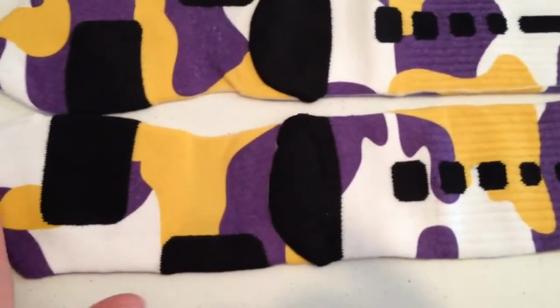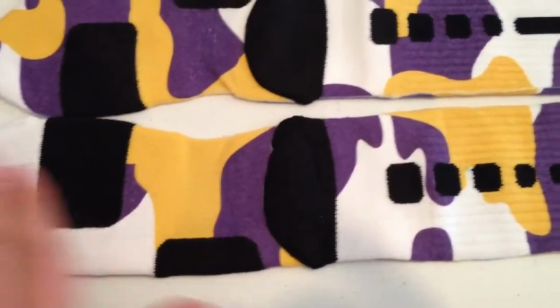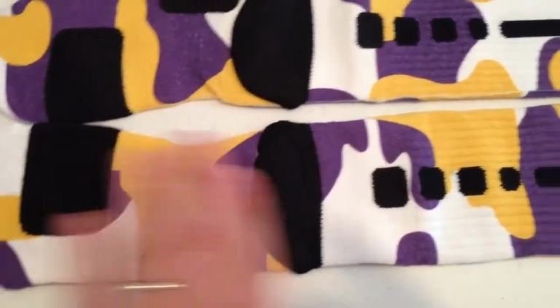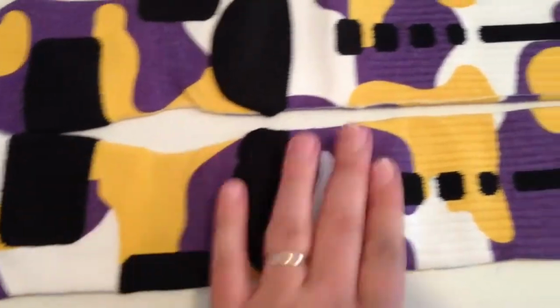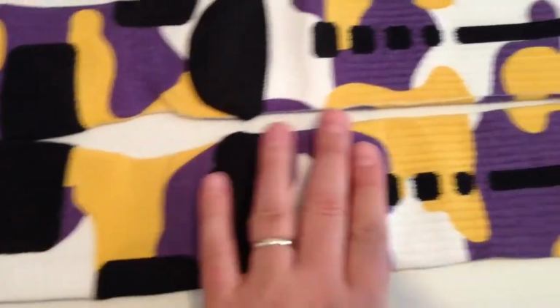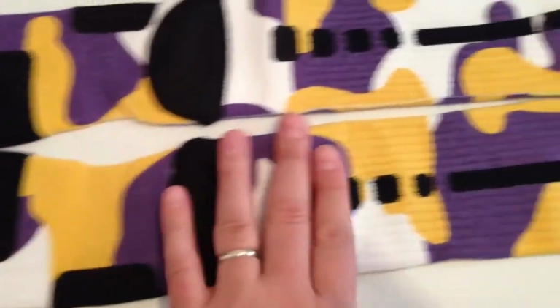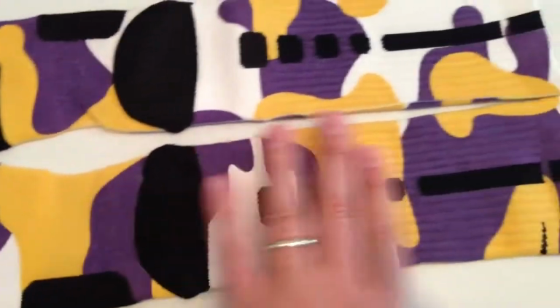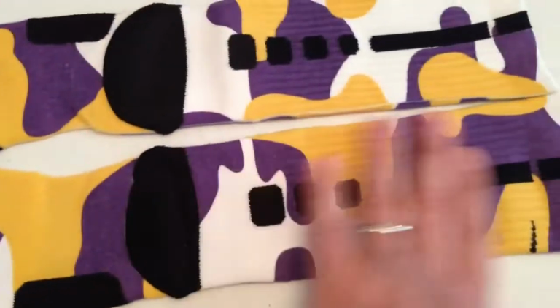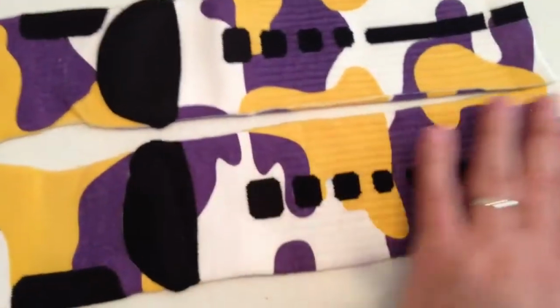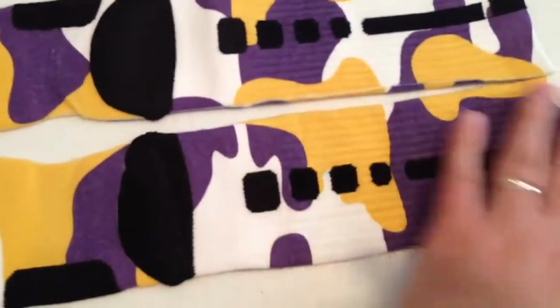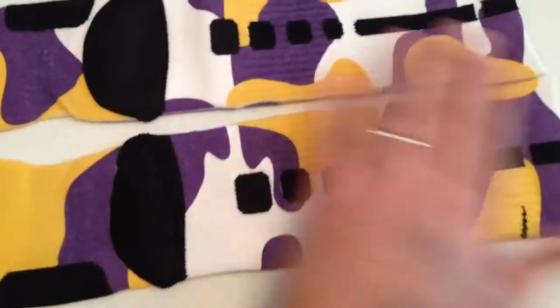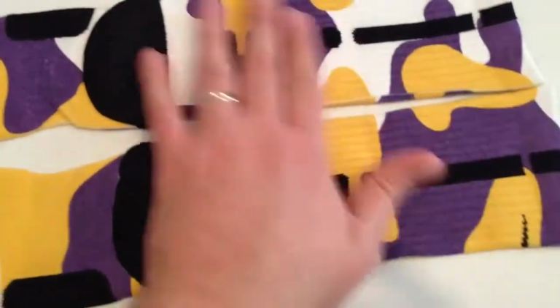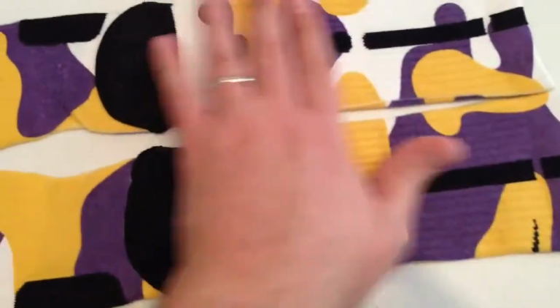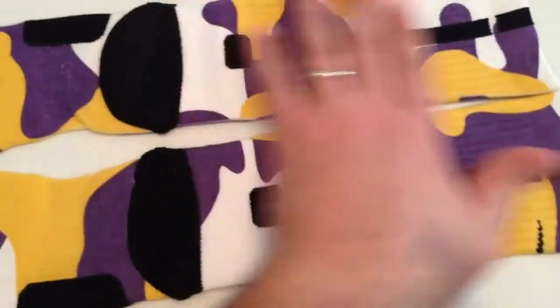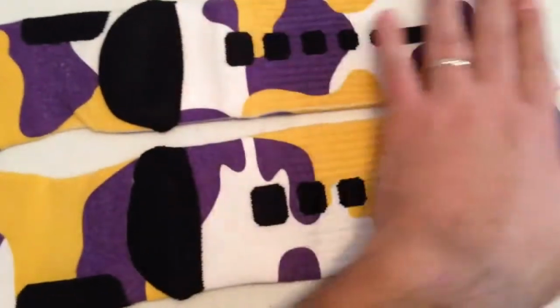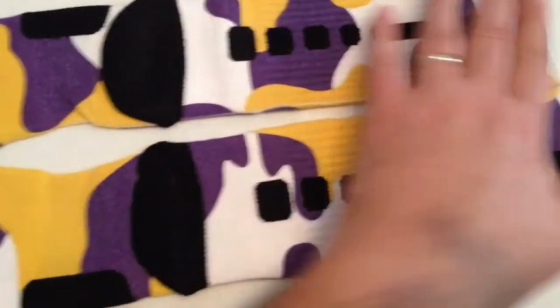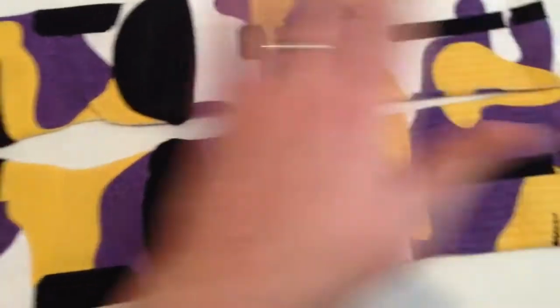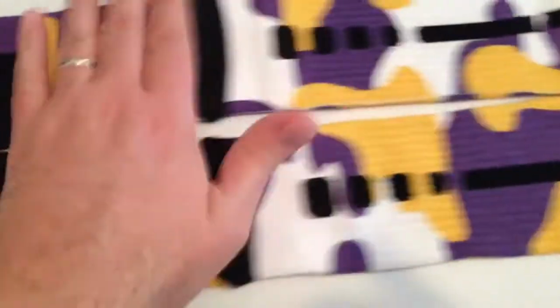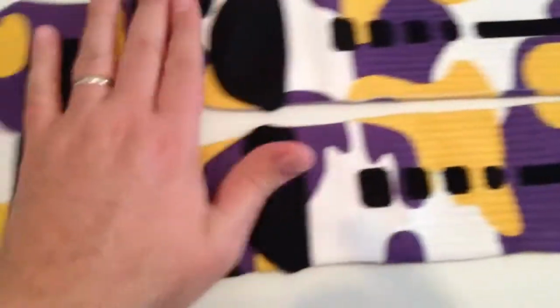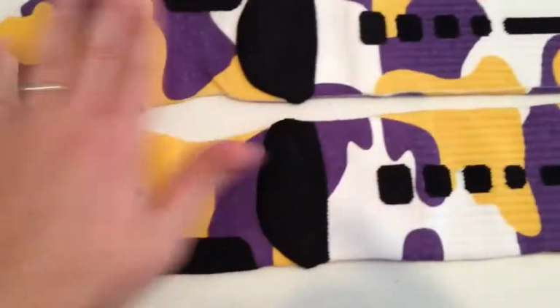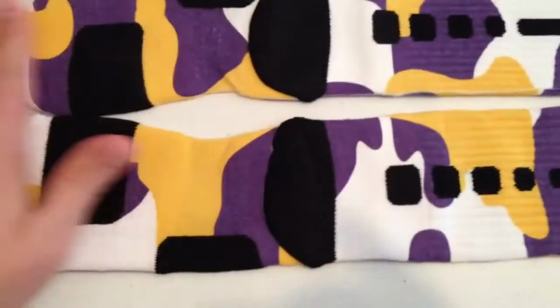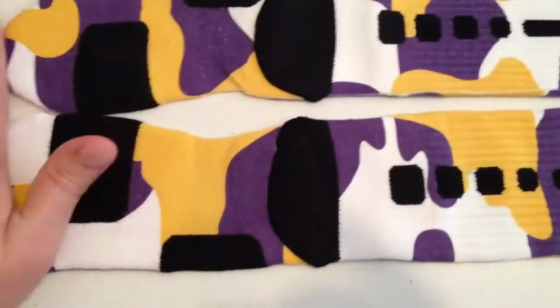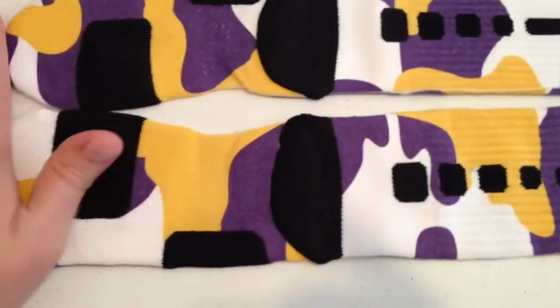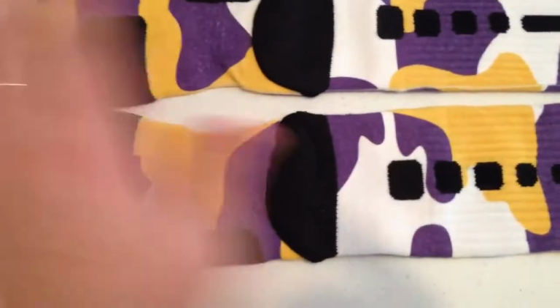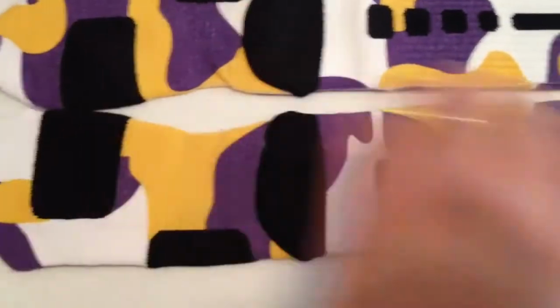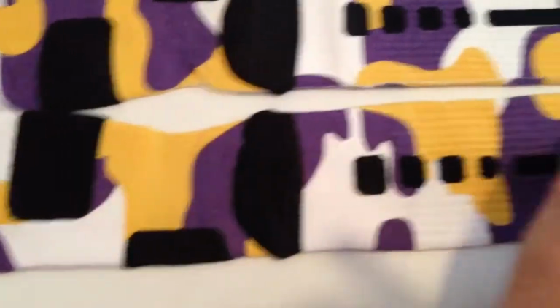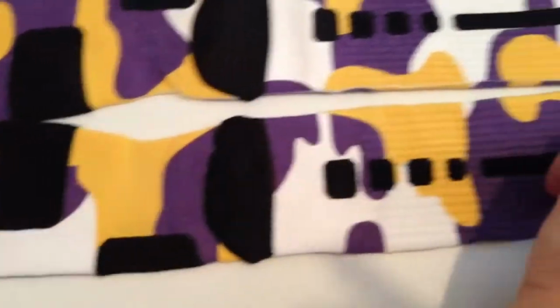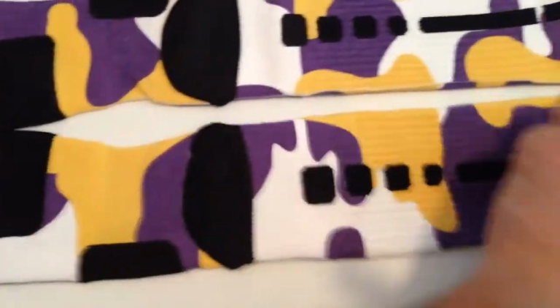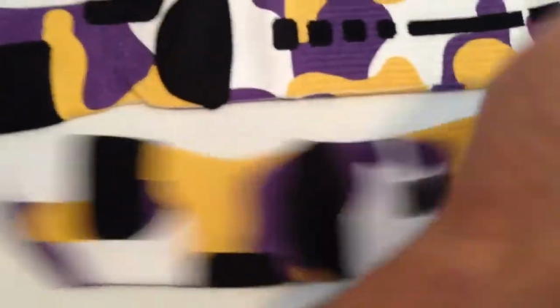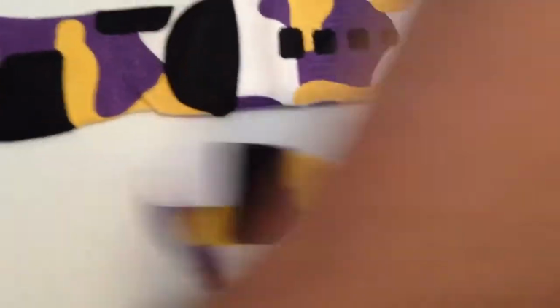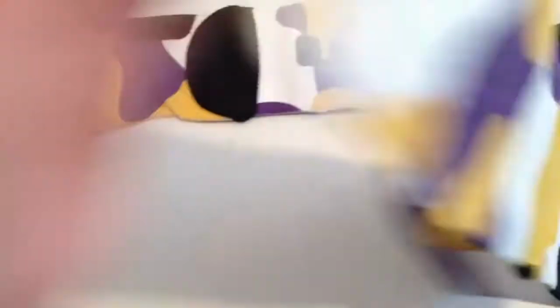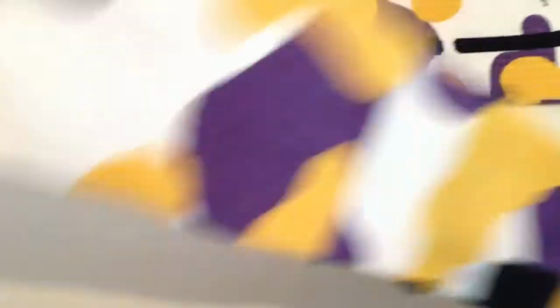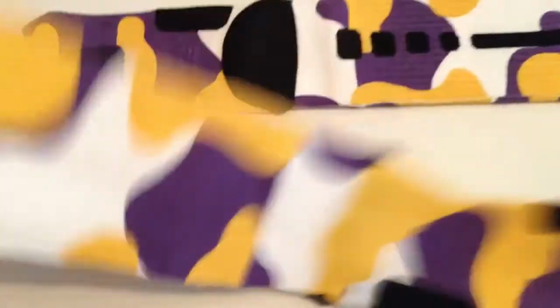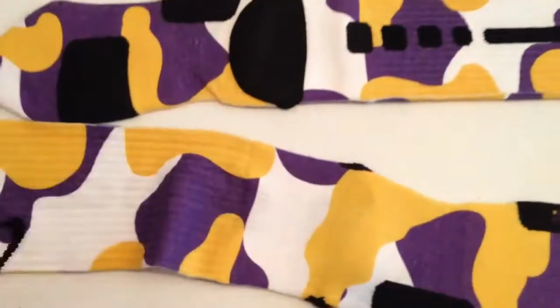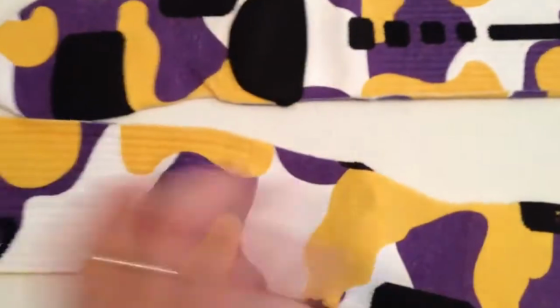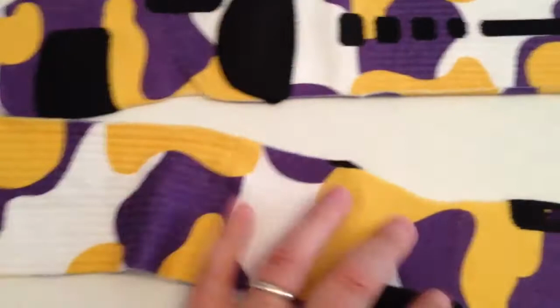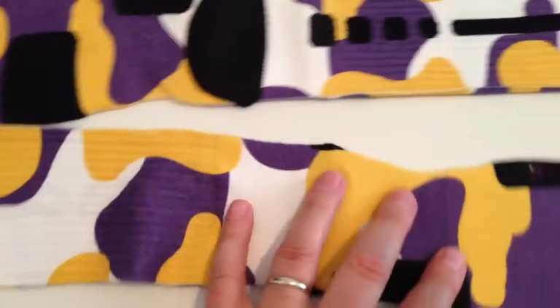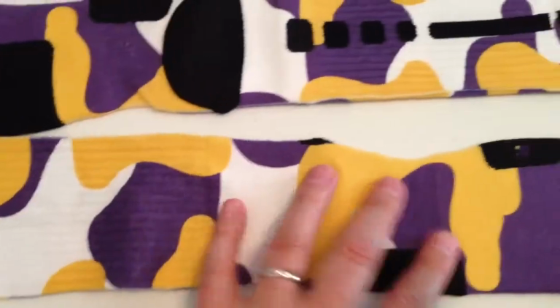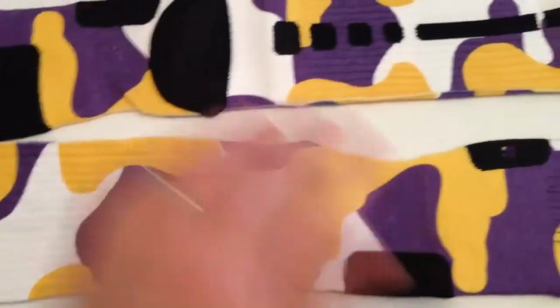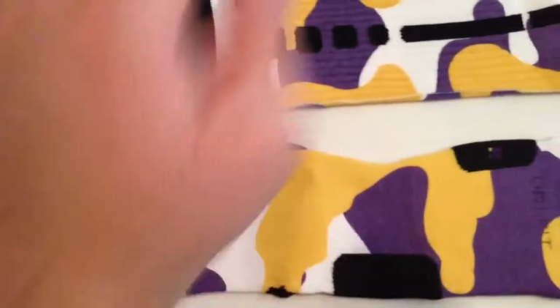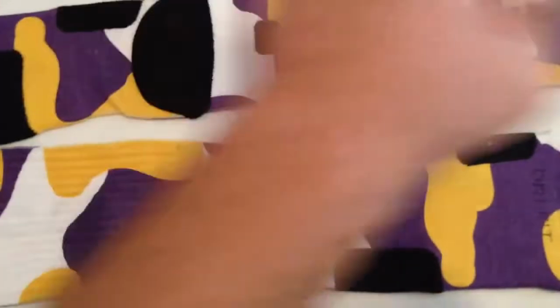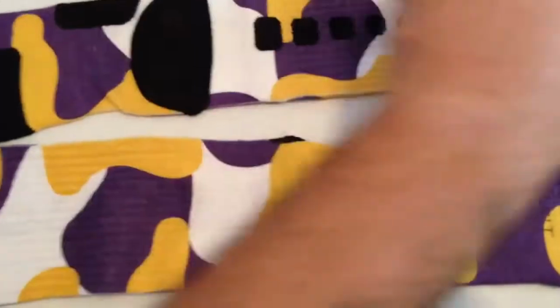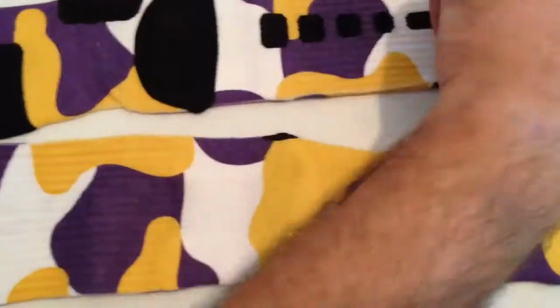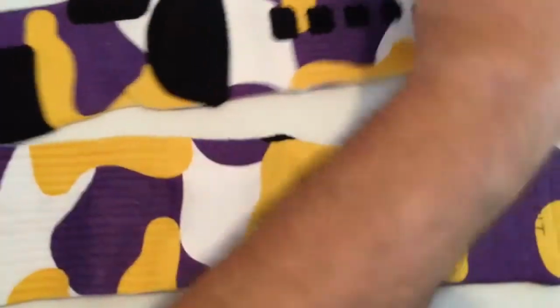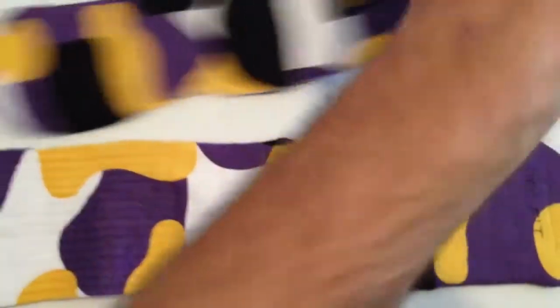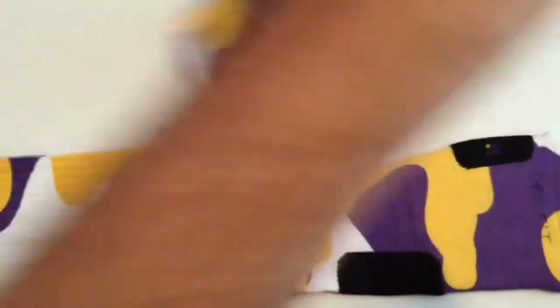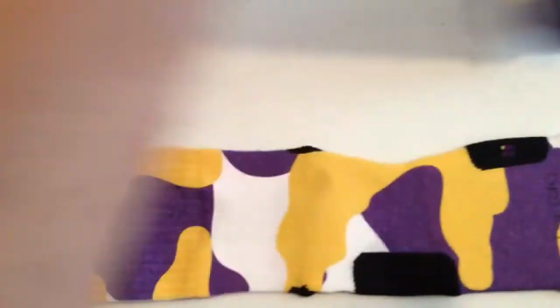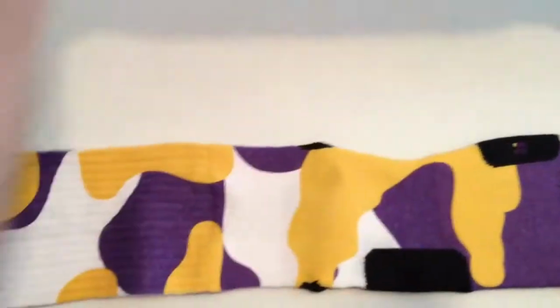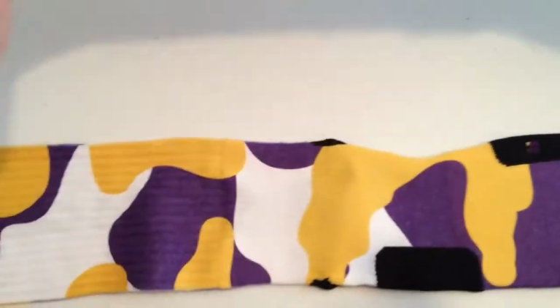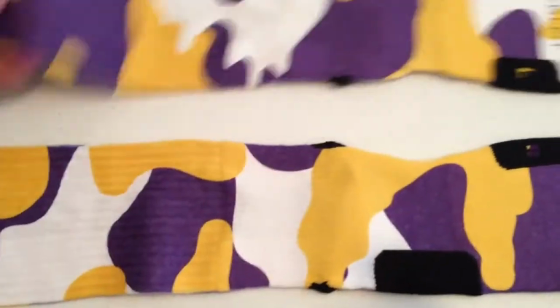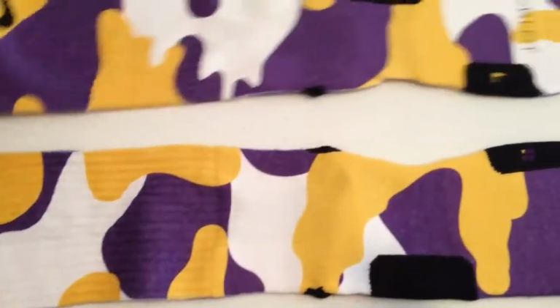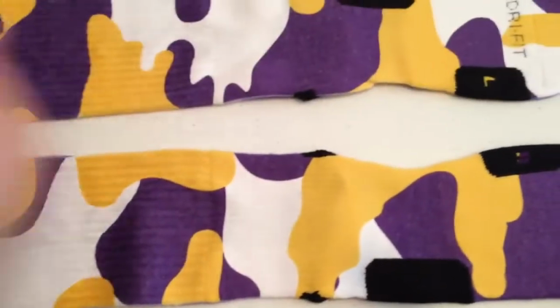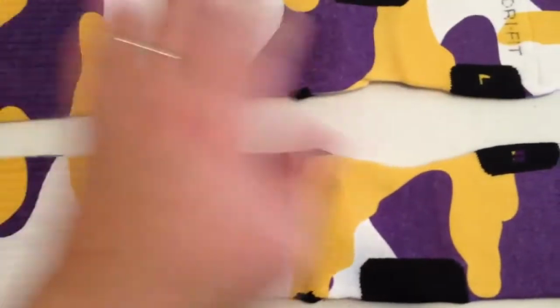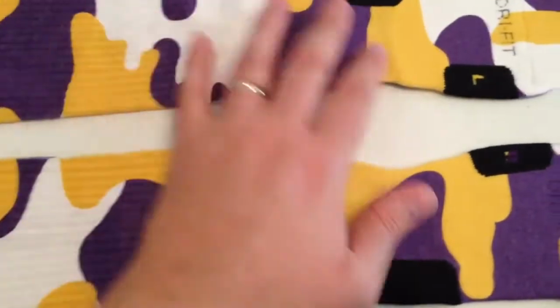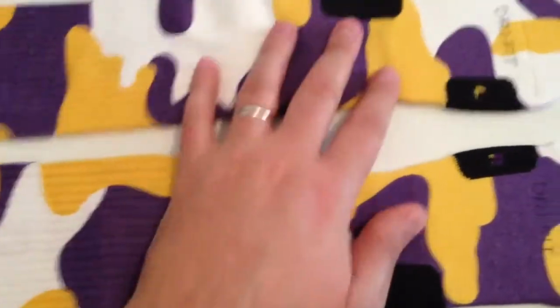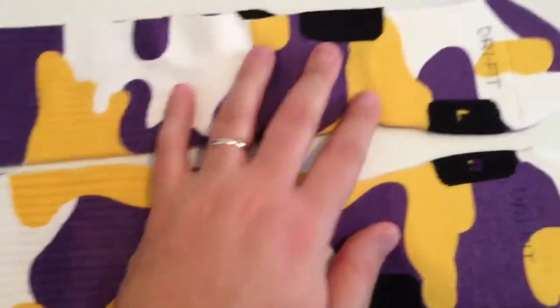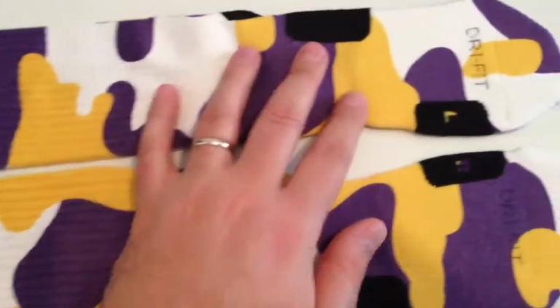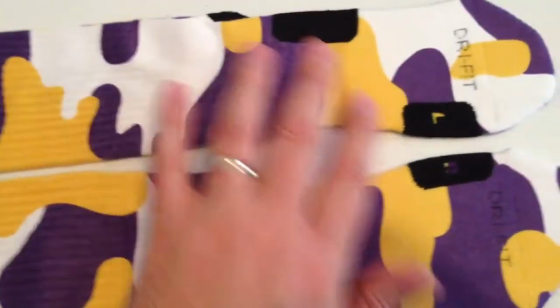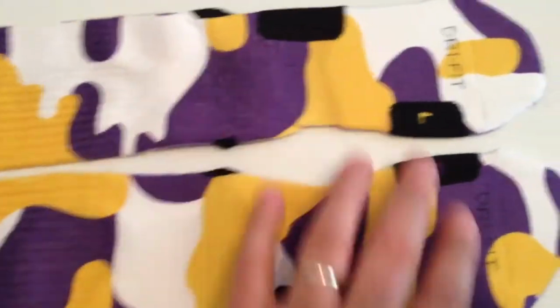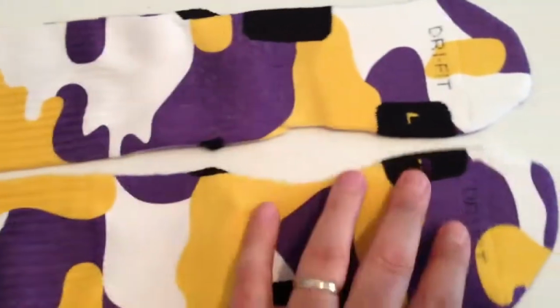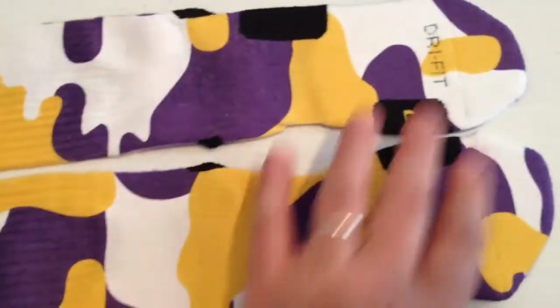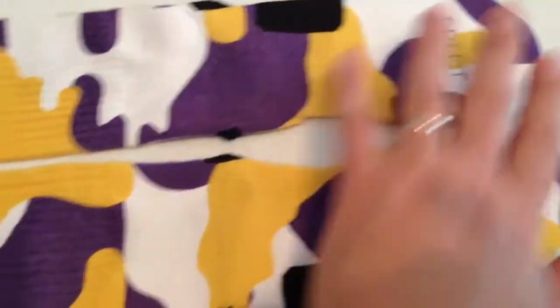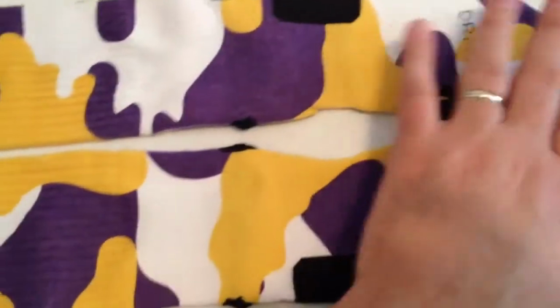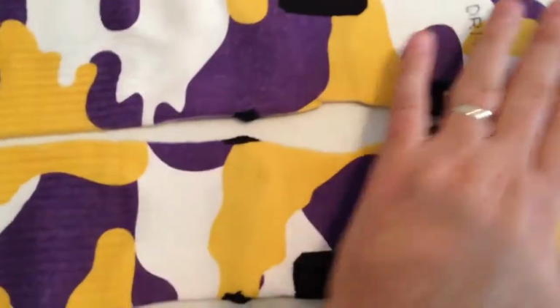We focused on getting all of this perfect, and all of this perfect.